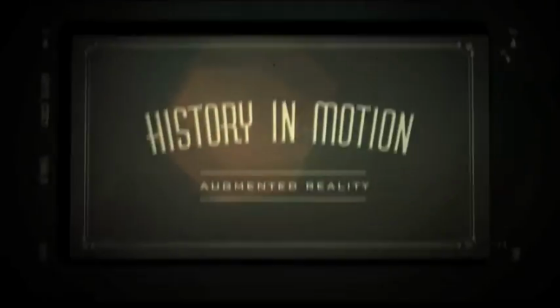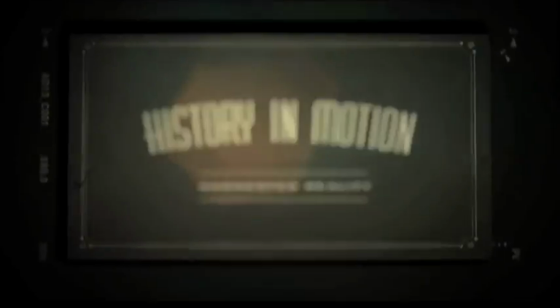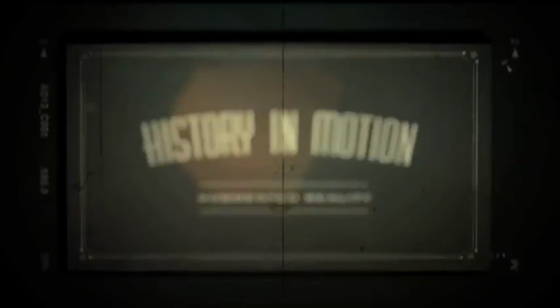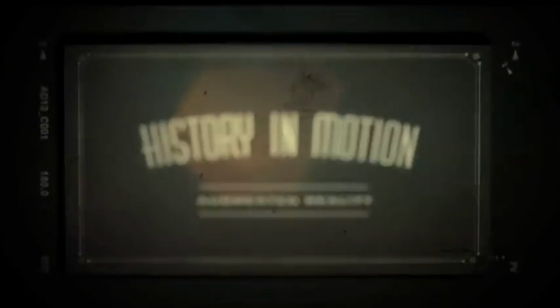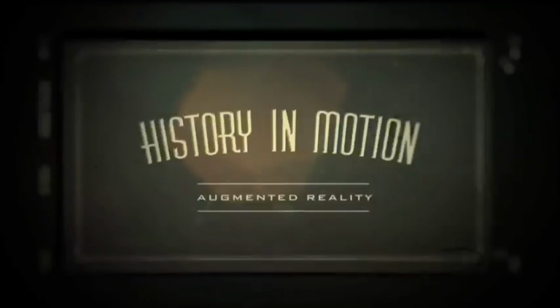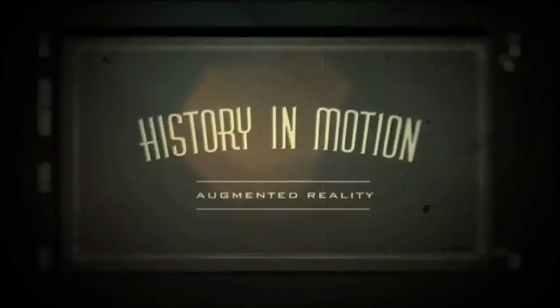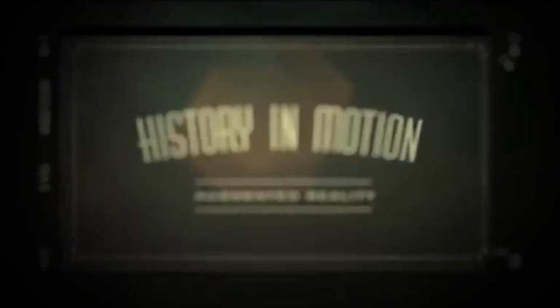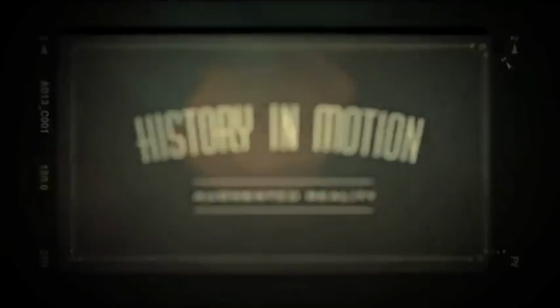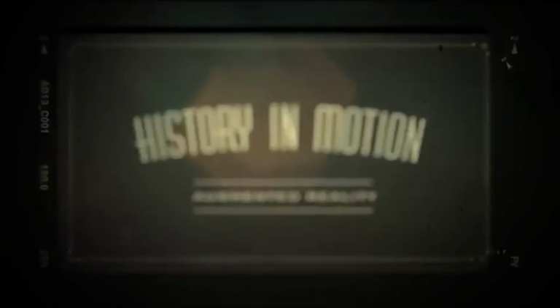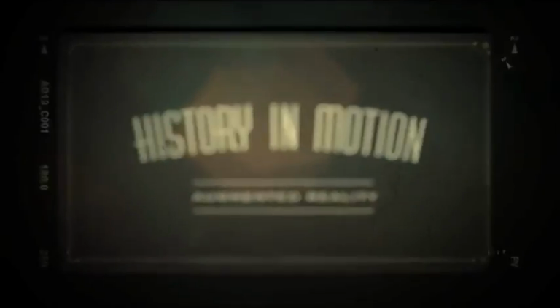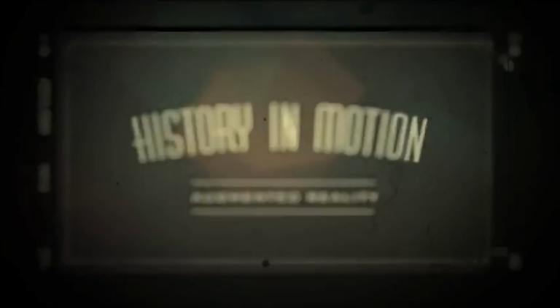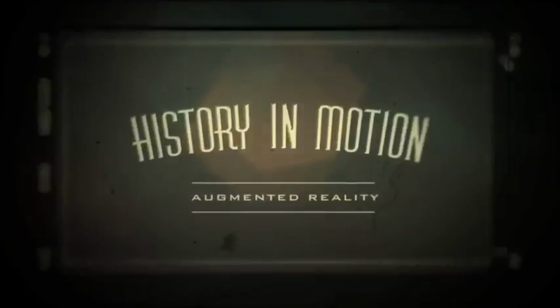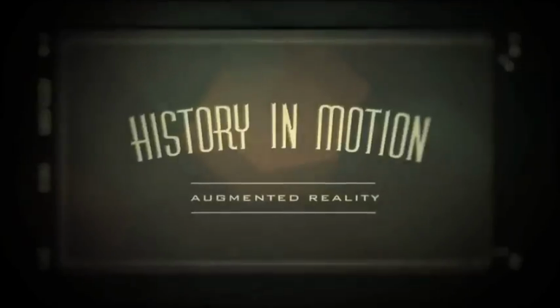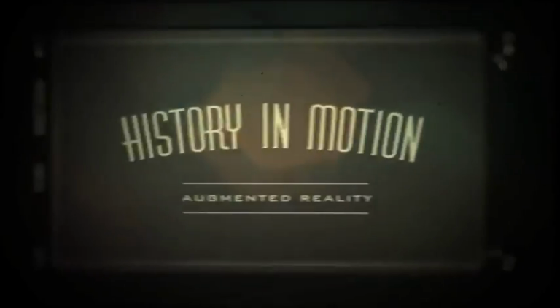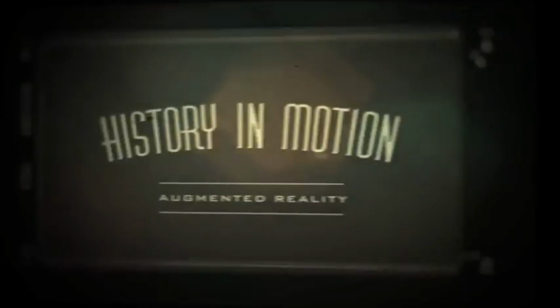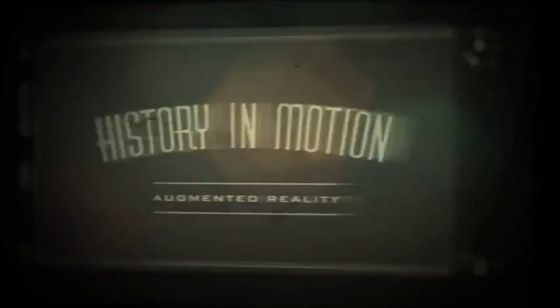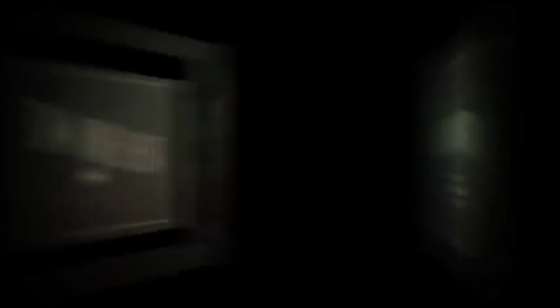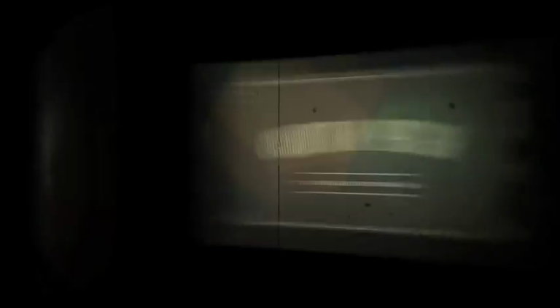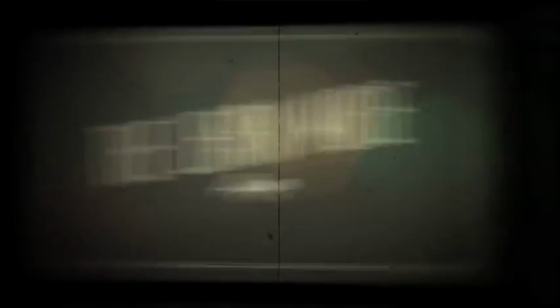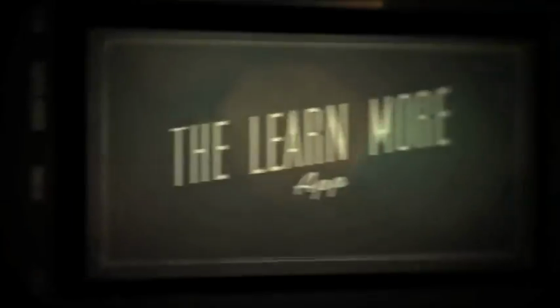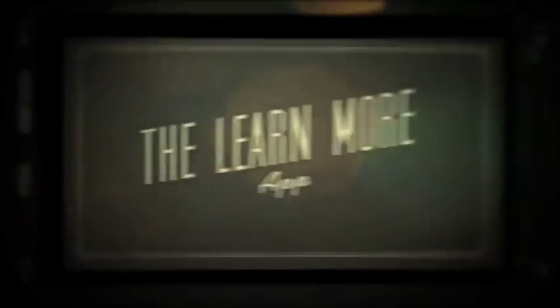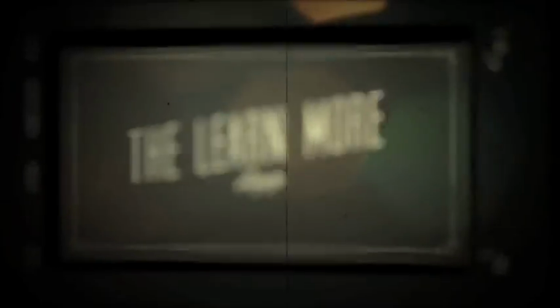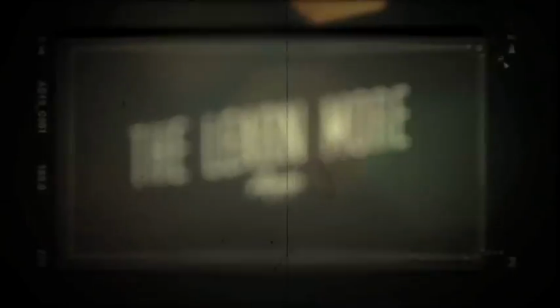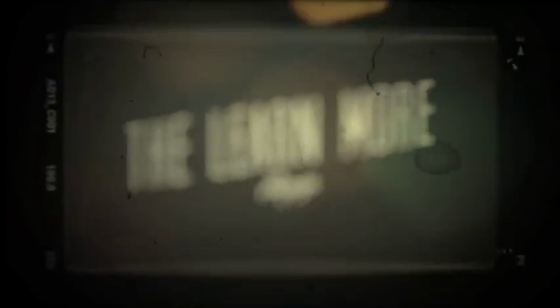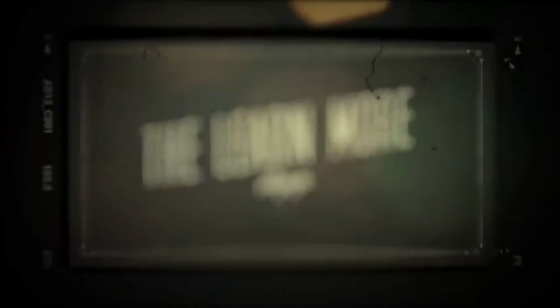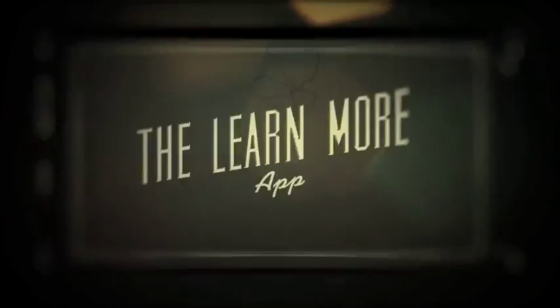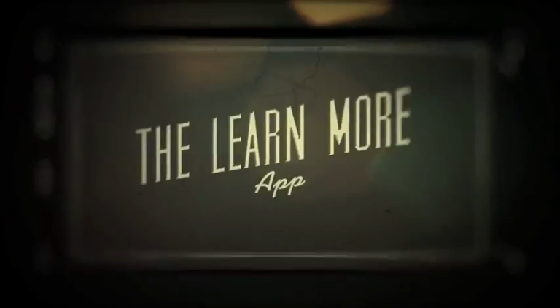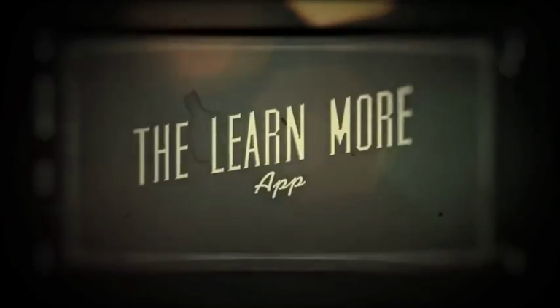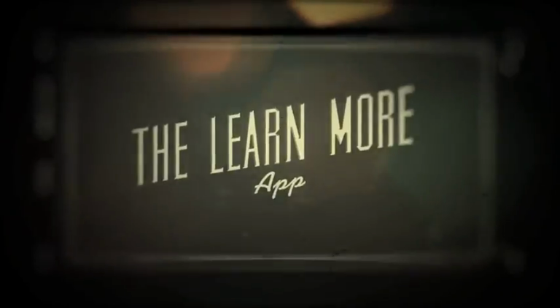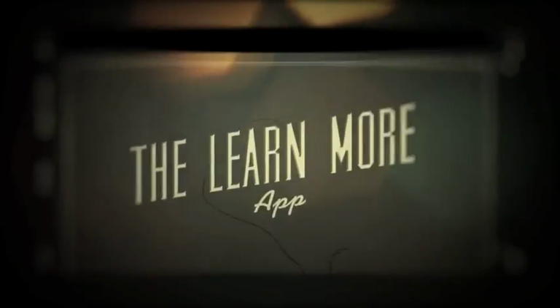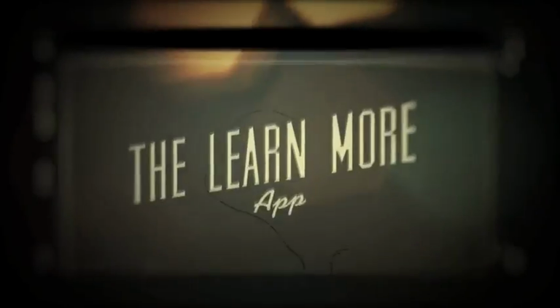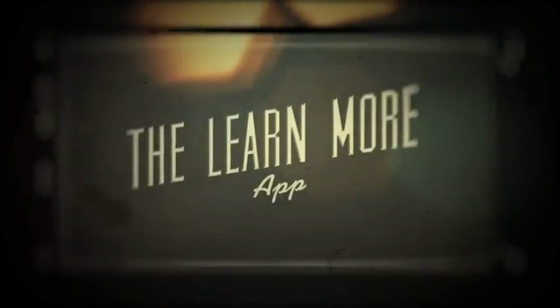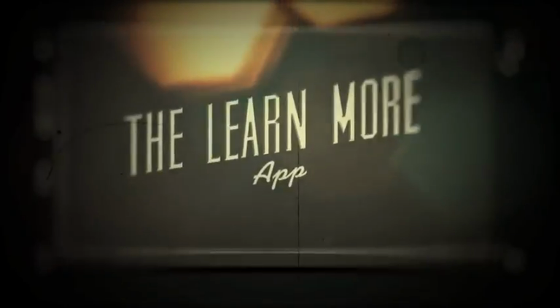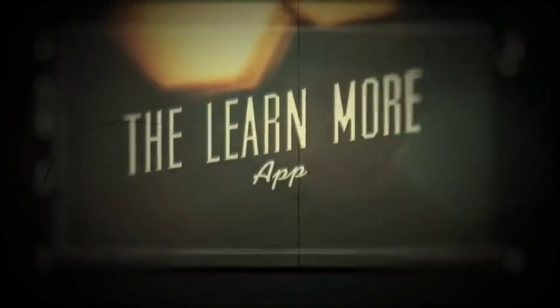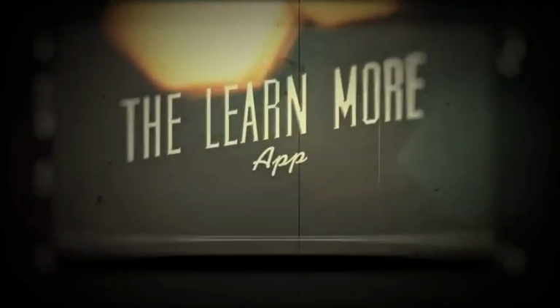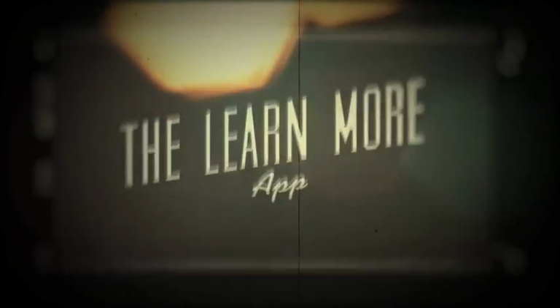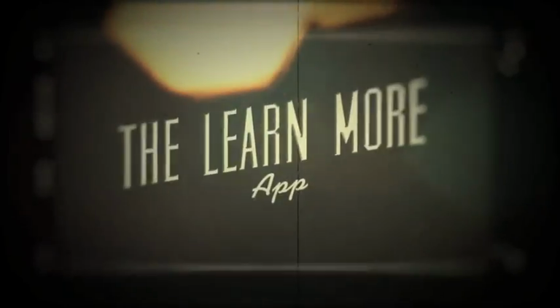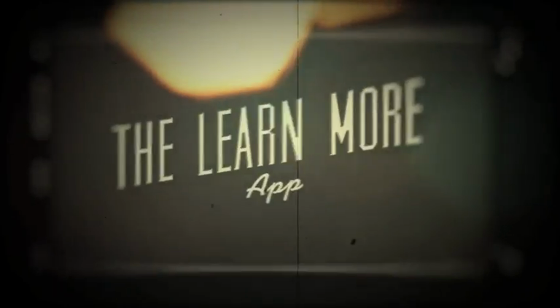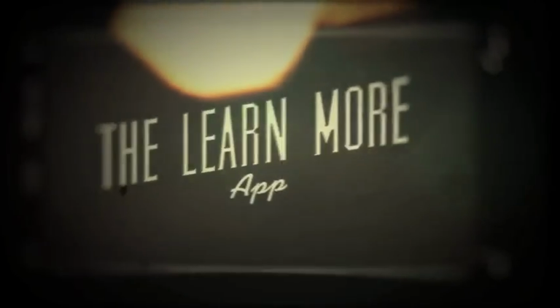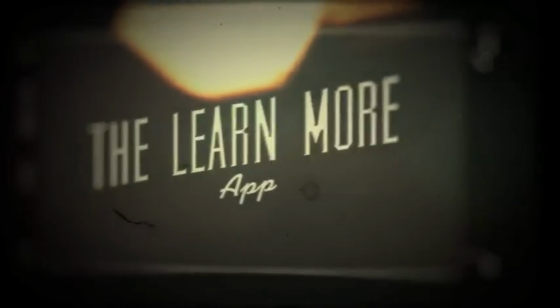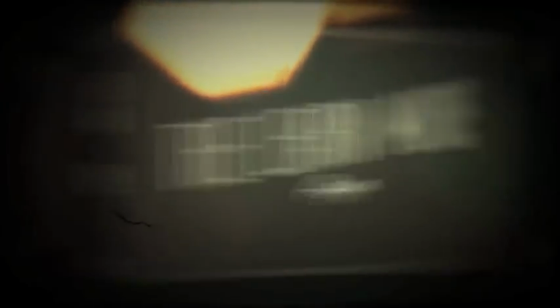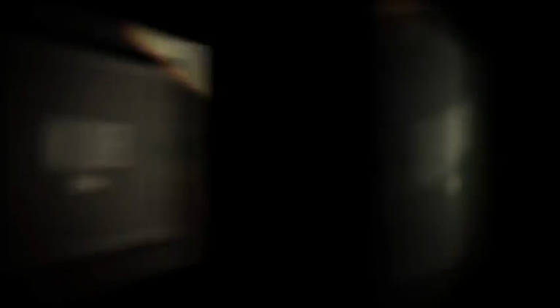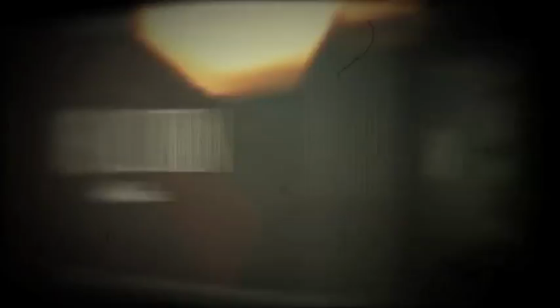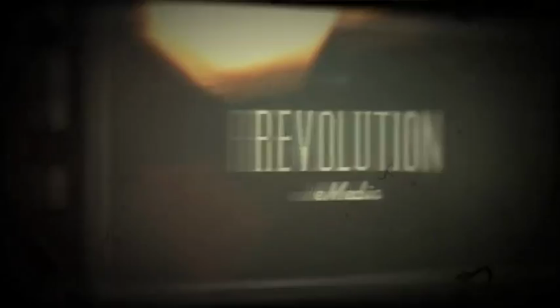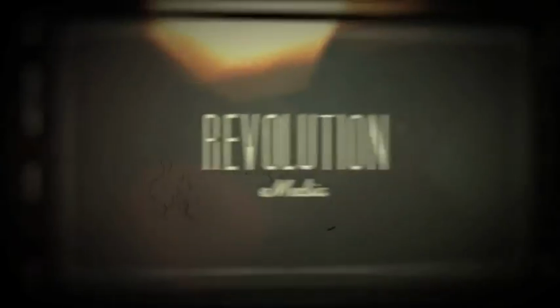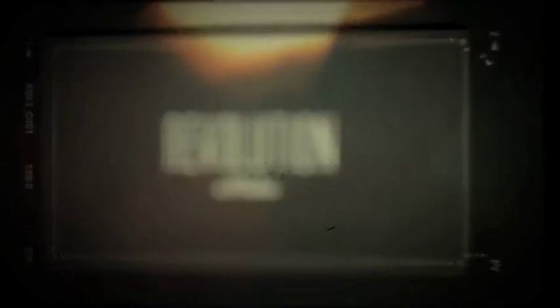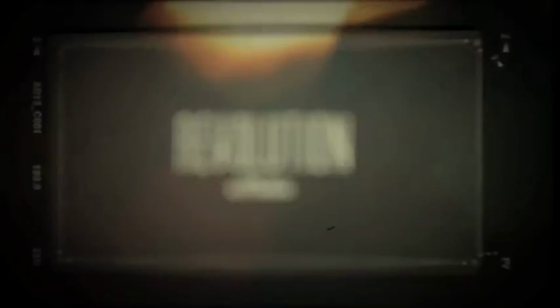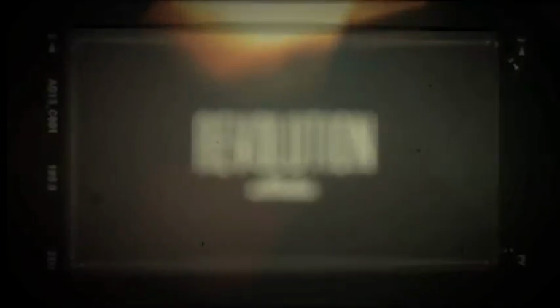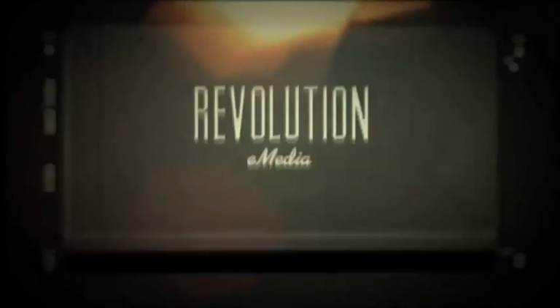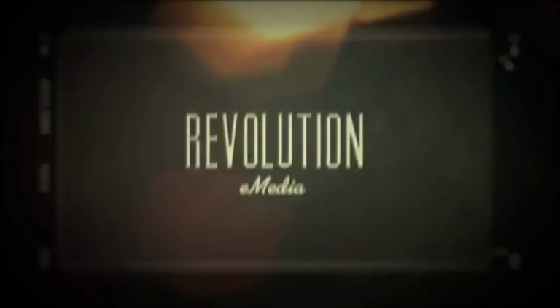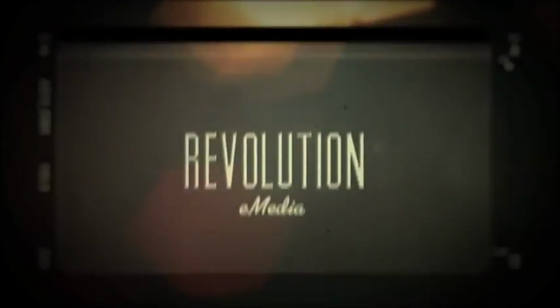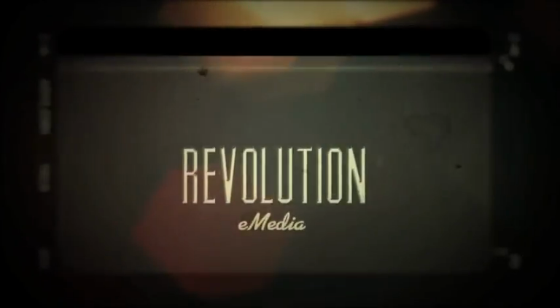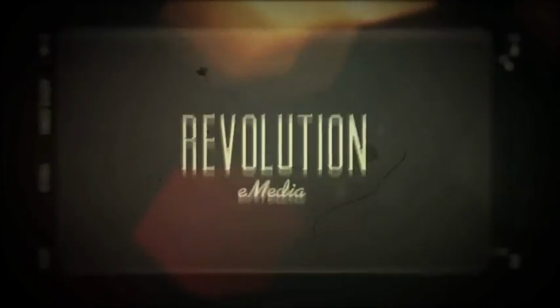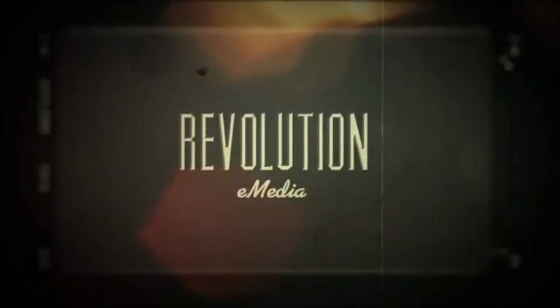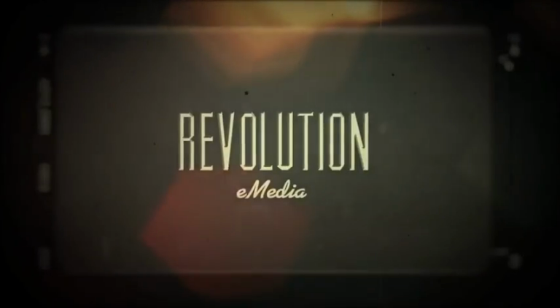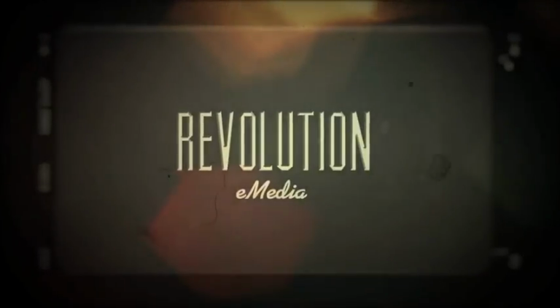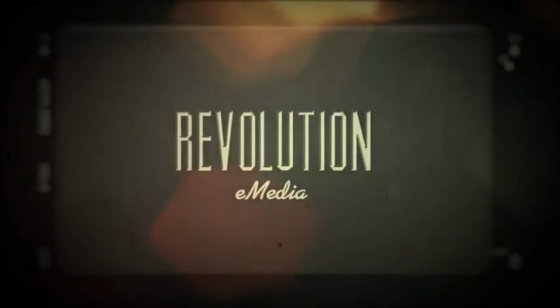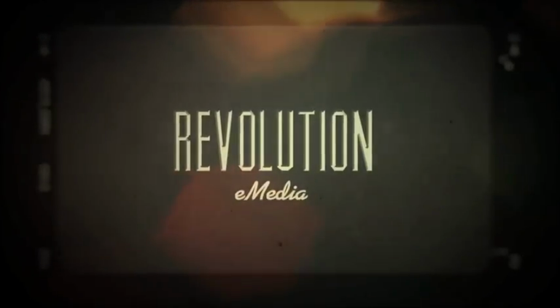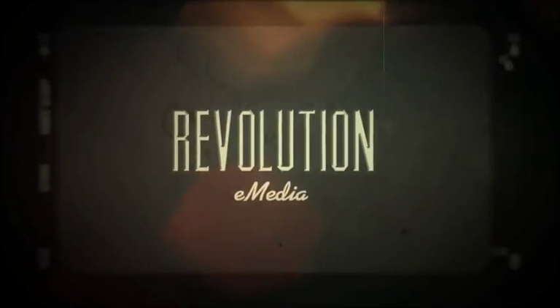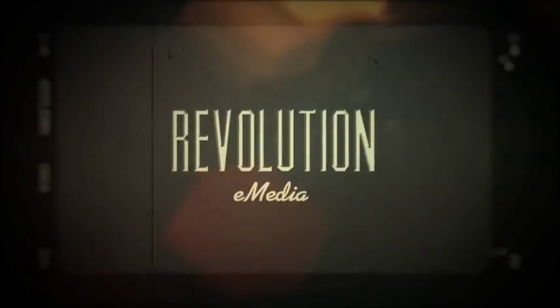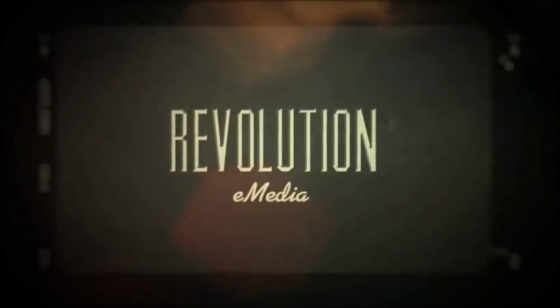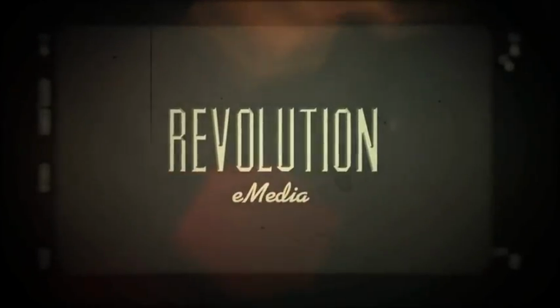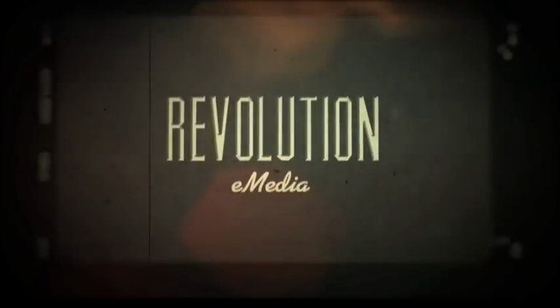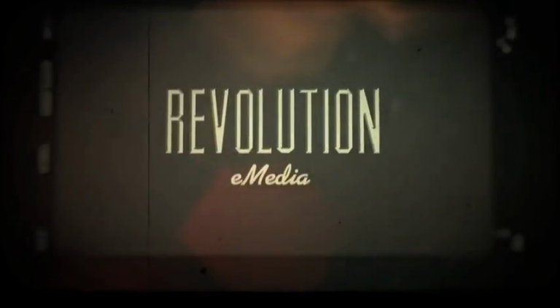History in Motion, an augmented reality experience from the Learn More Act and Revolution E-Media.